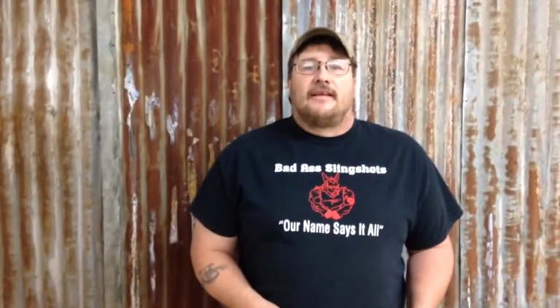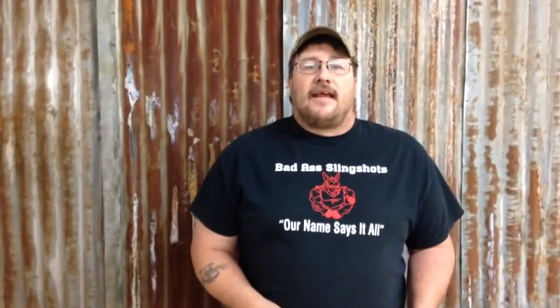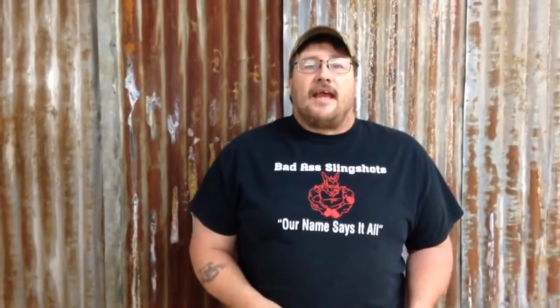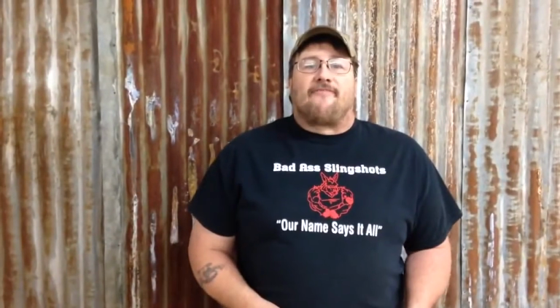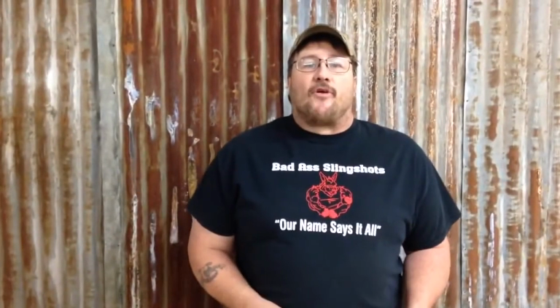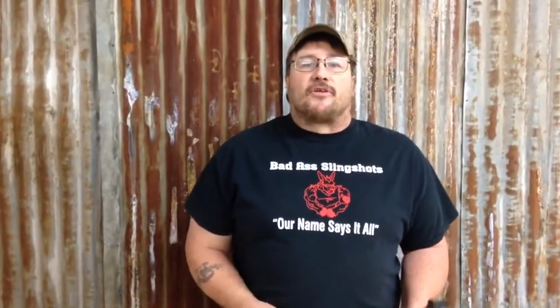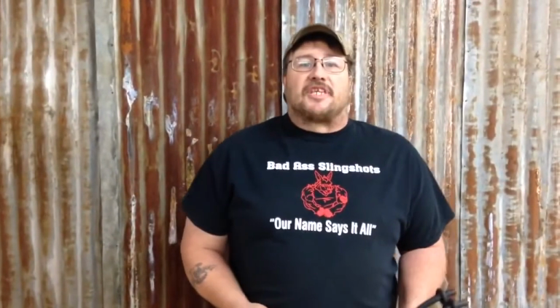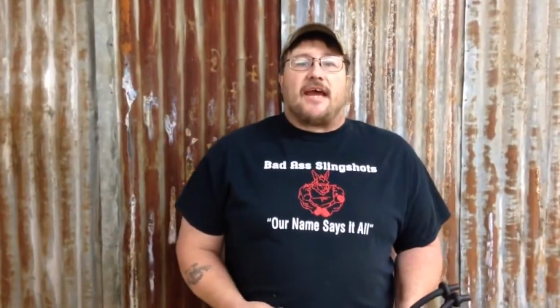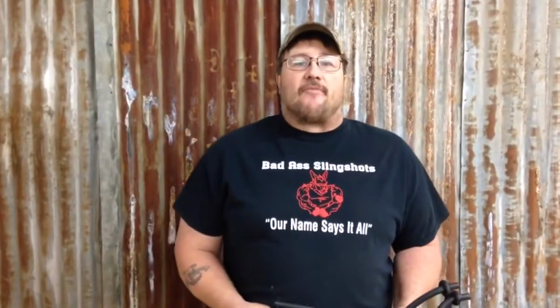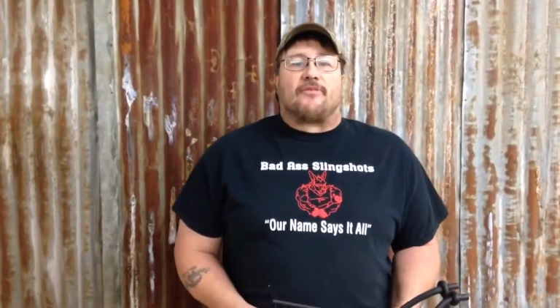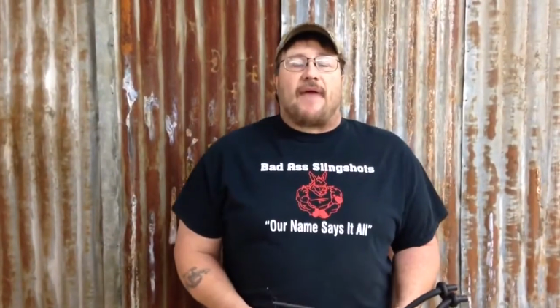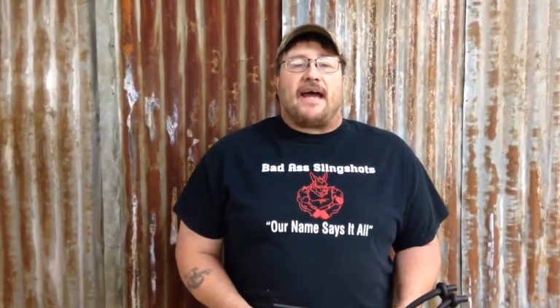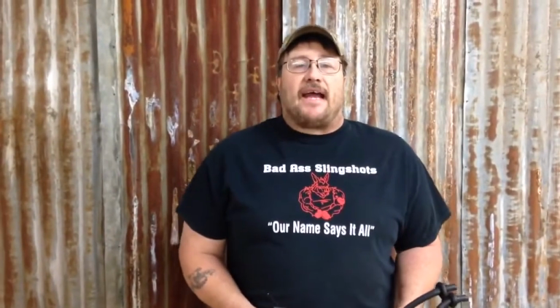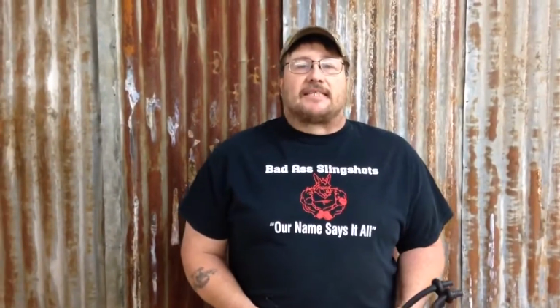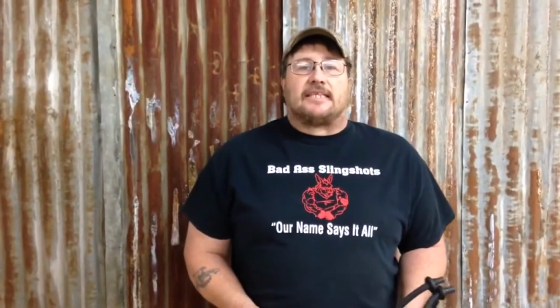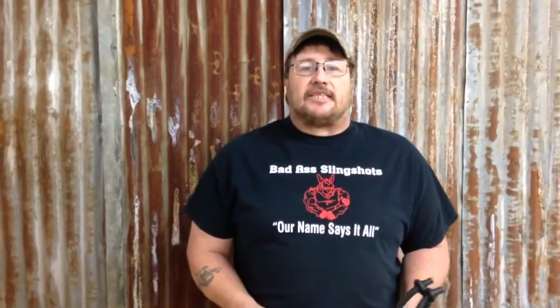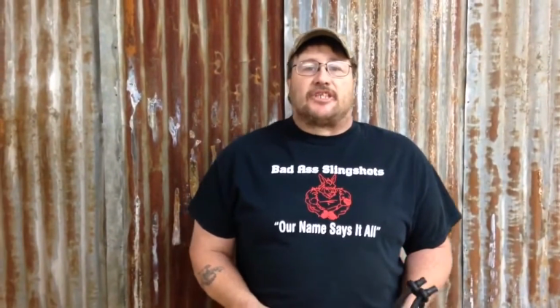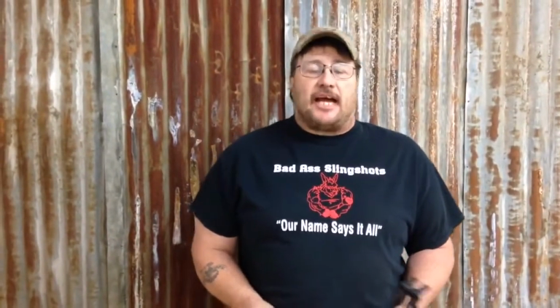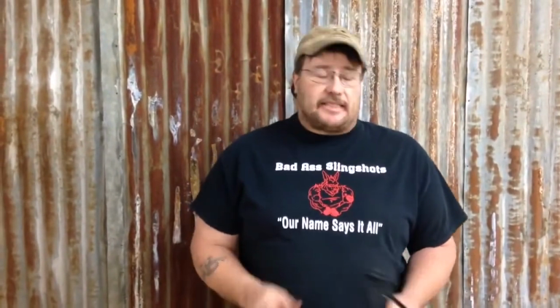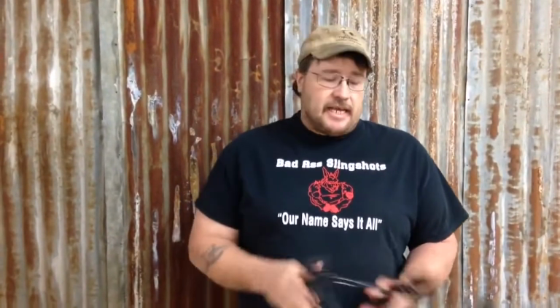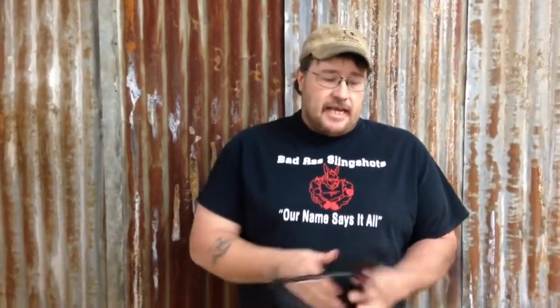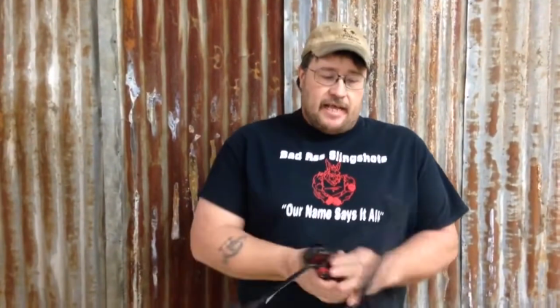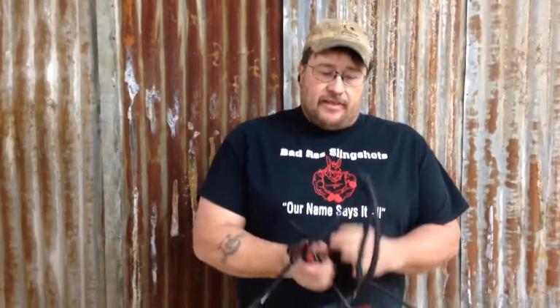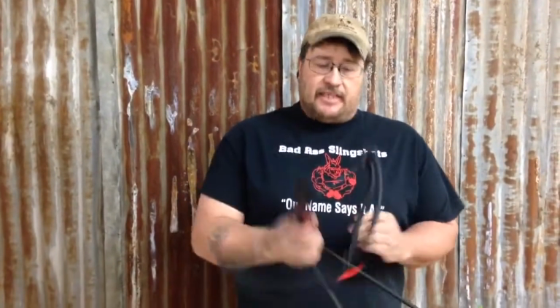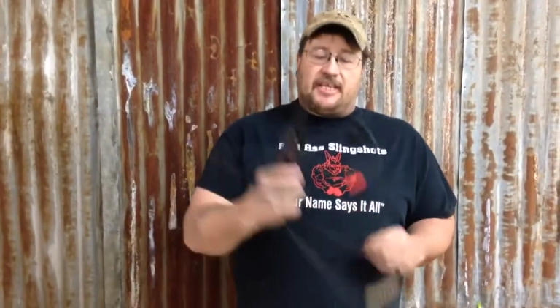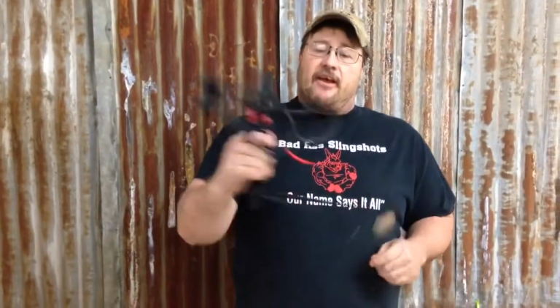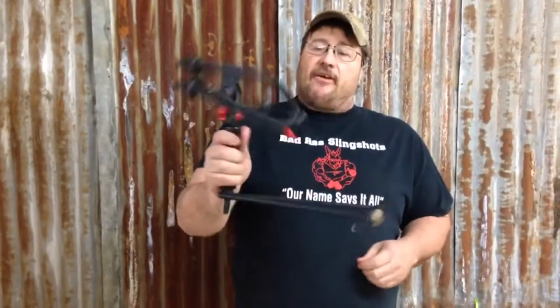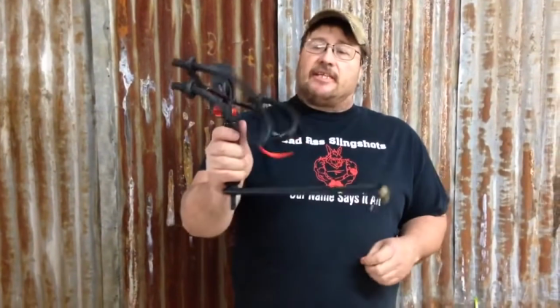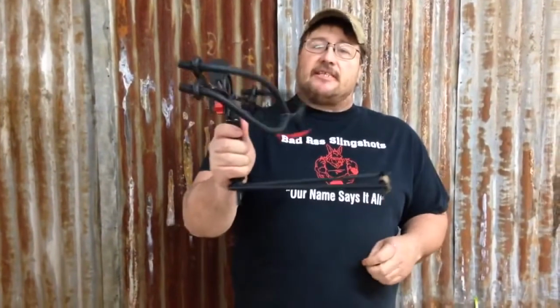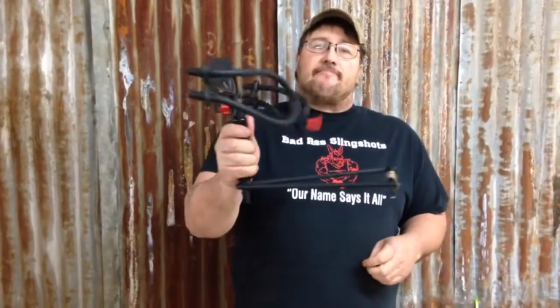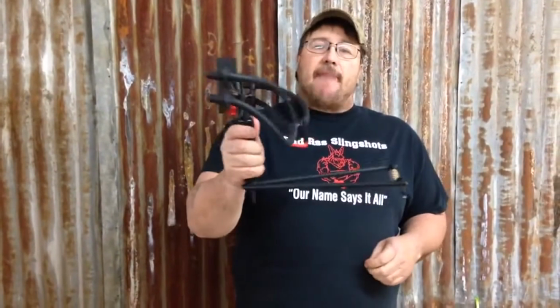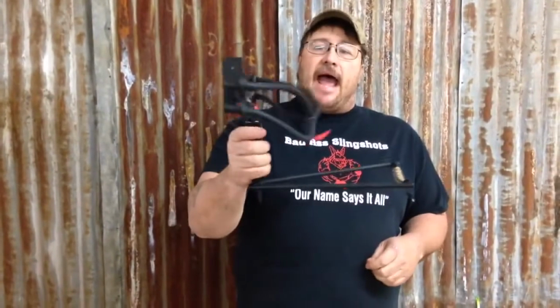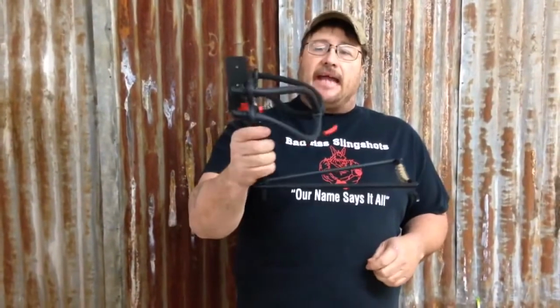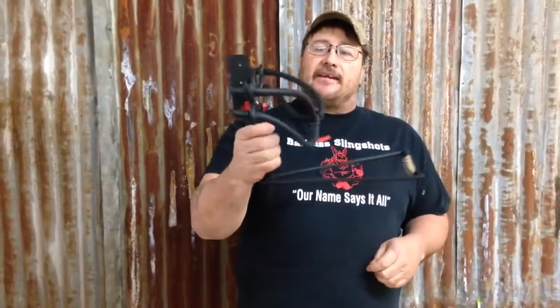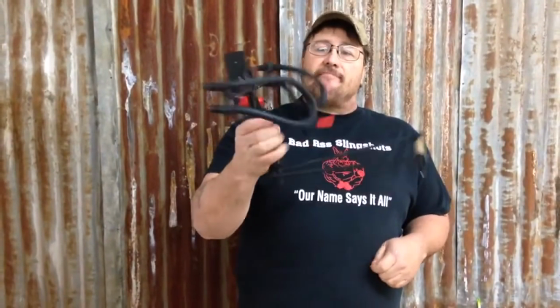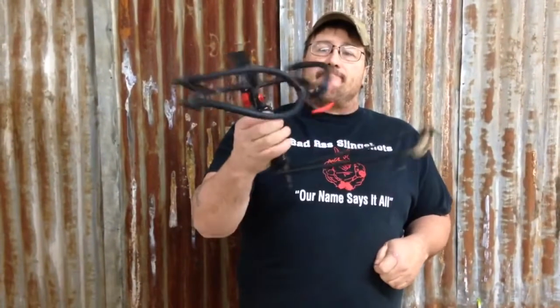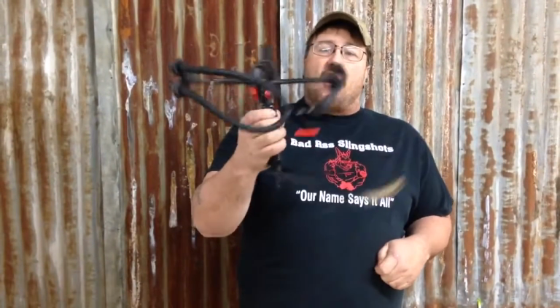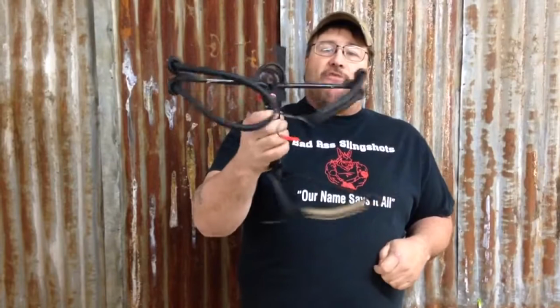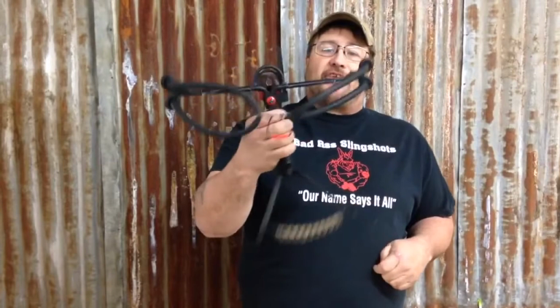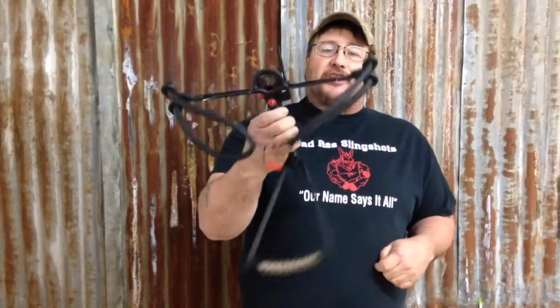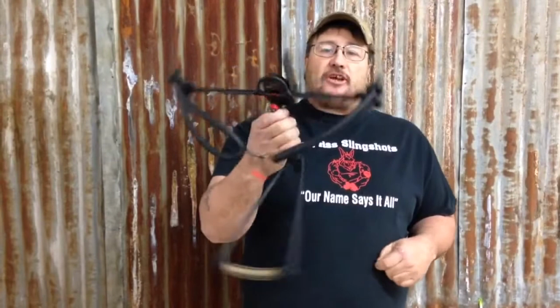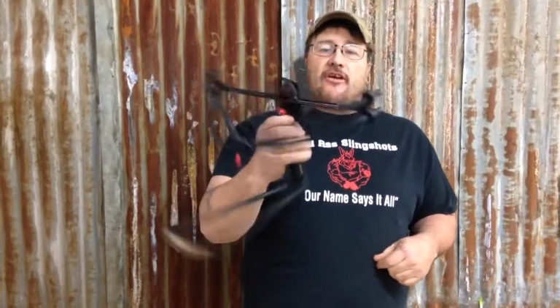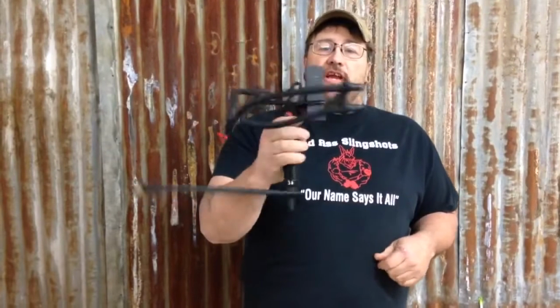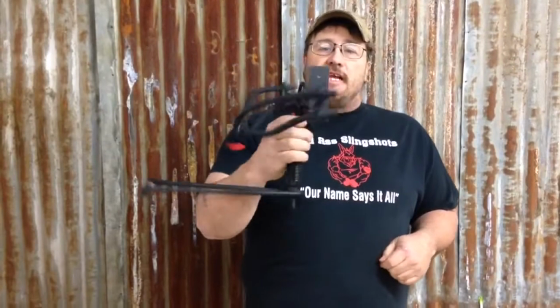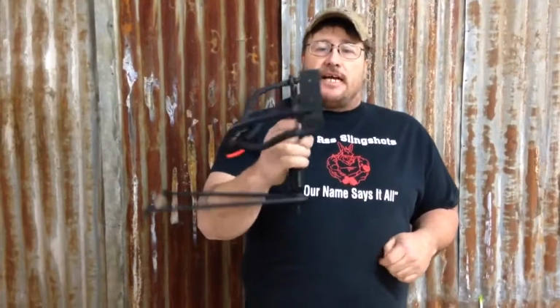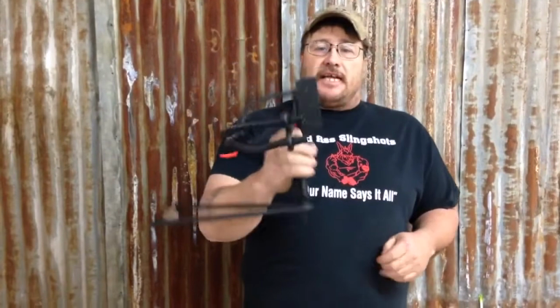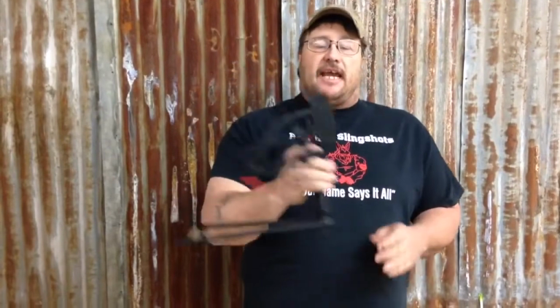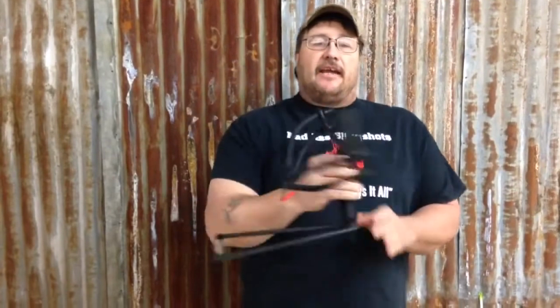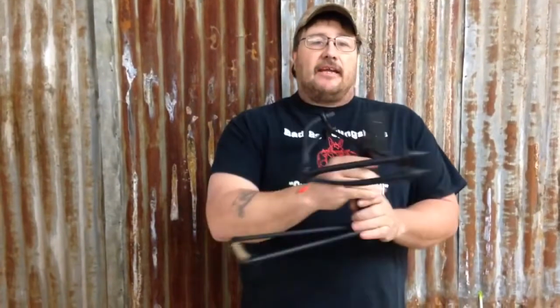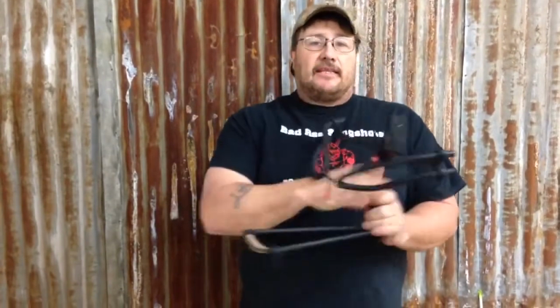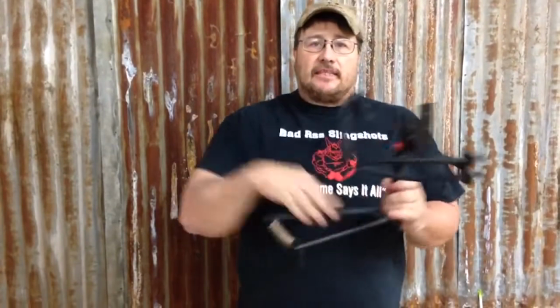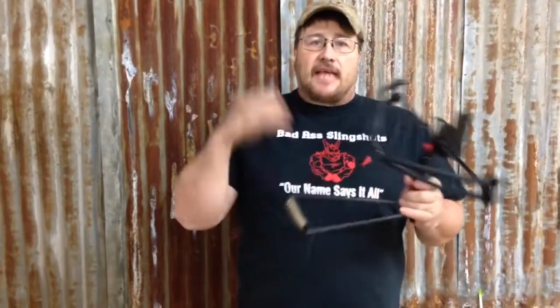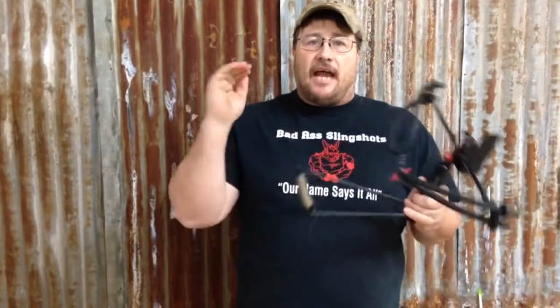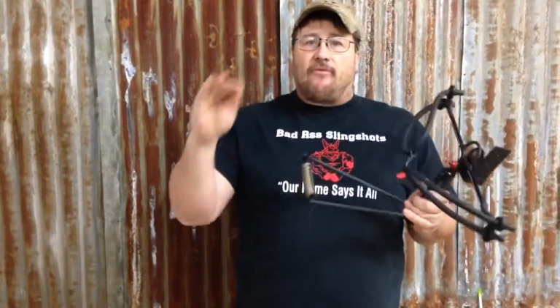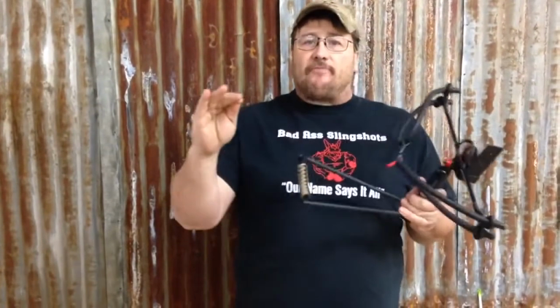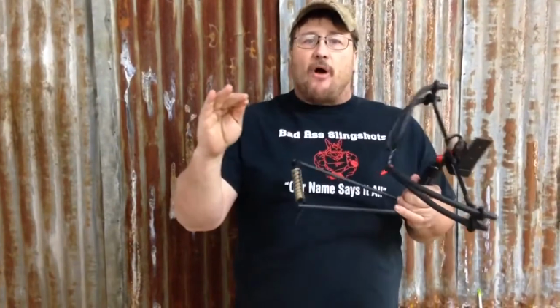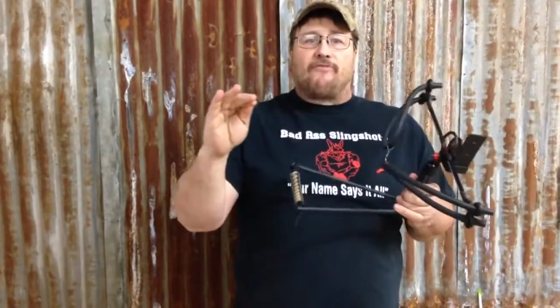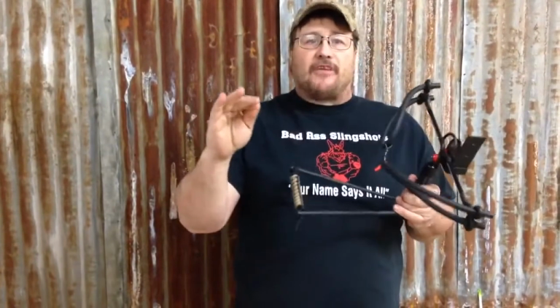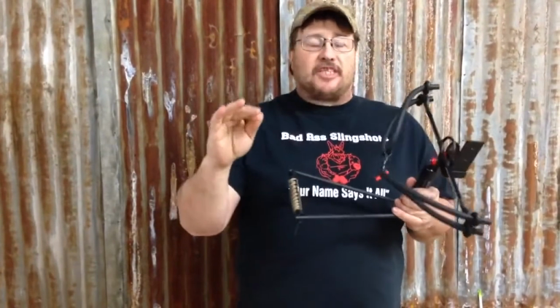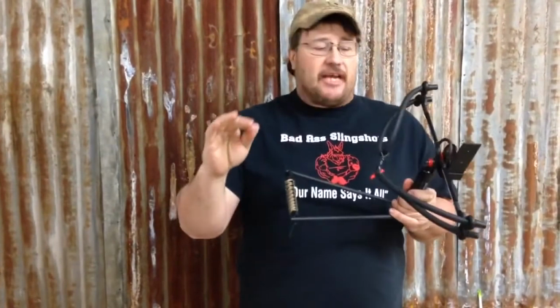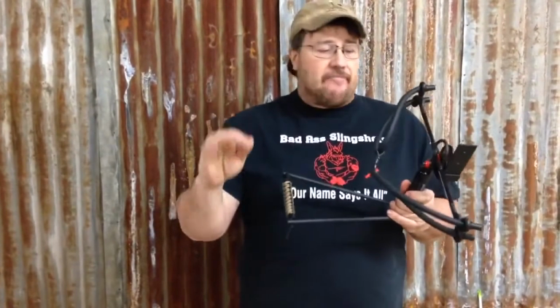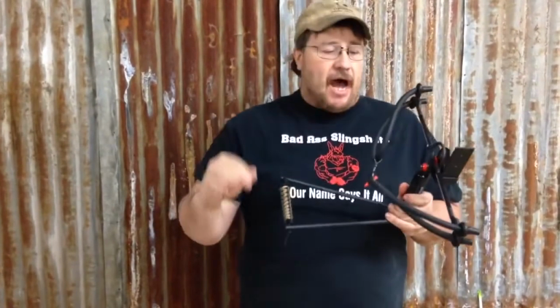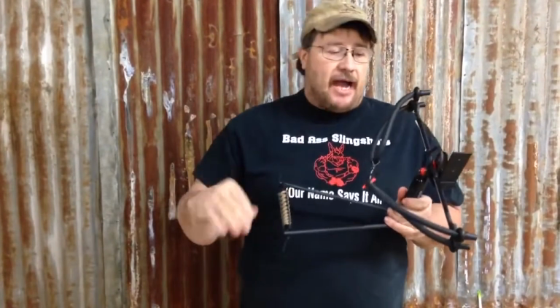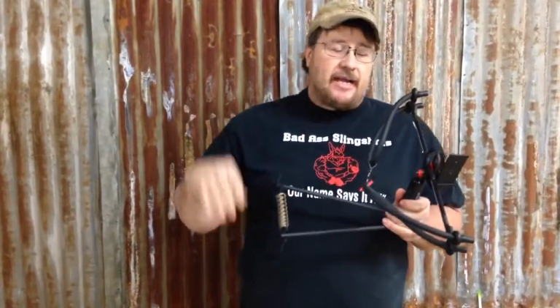Hey folks, Sam with Badass Slingshots. This here is the Magnum Bowfisher, designed with bowfishing in mind.